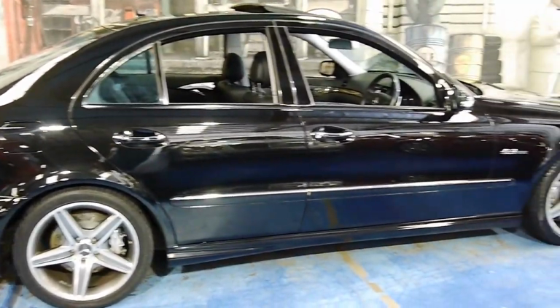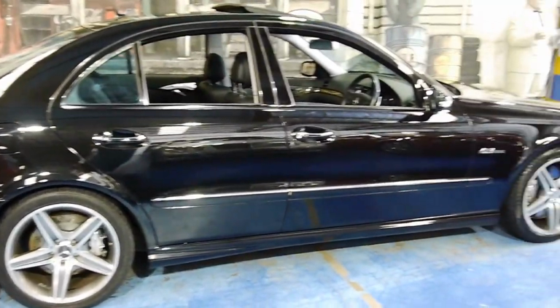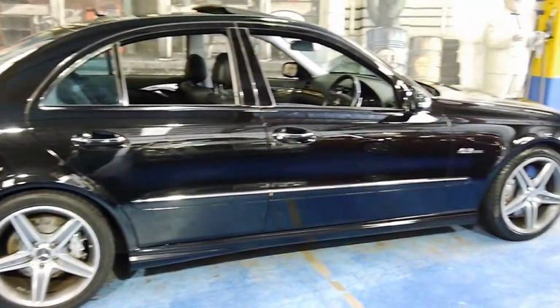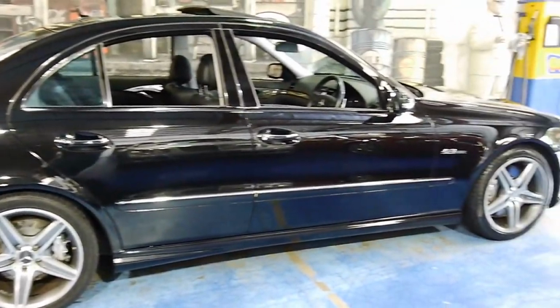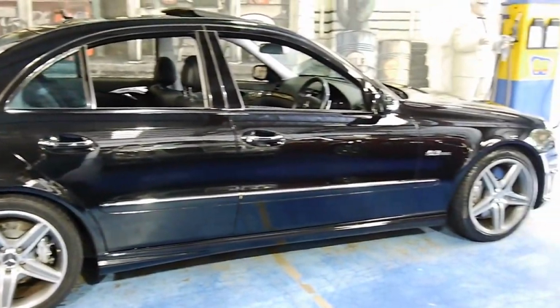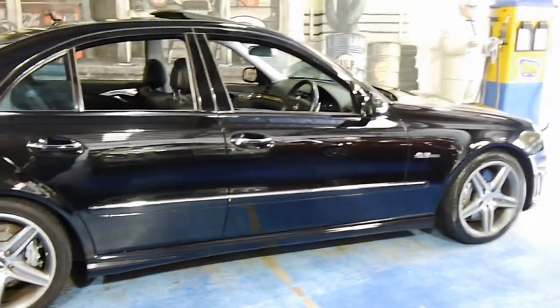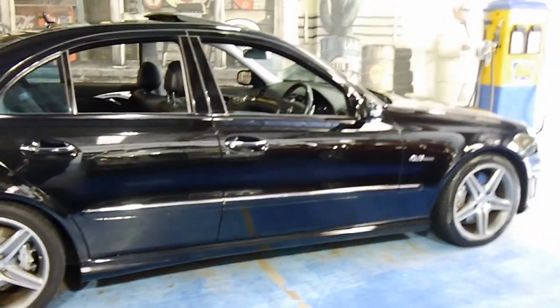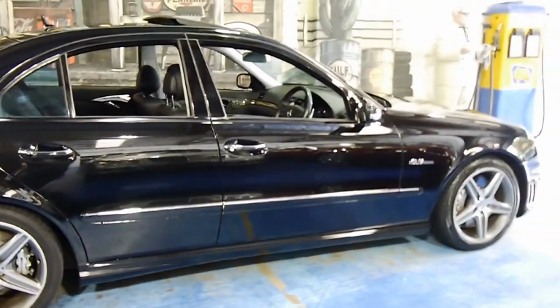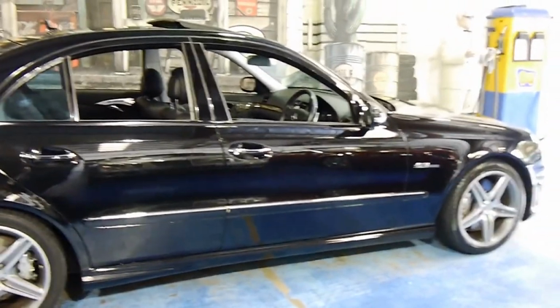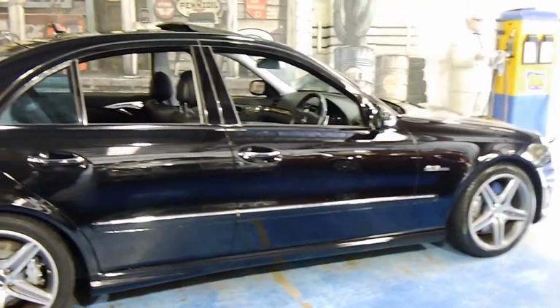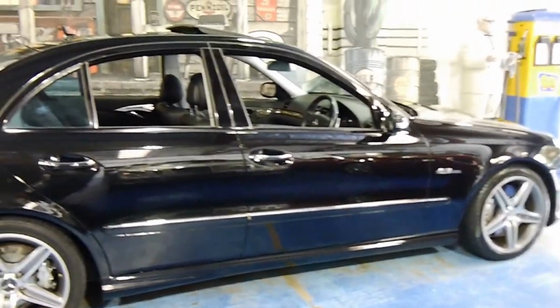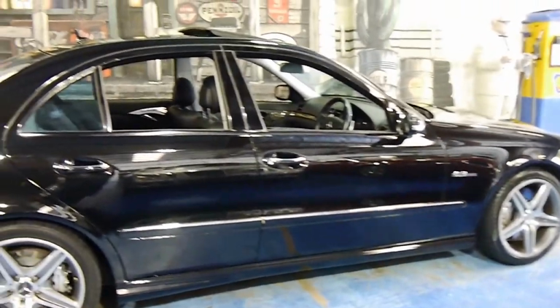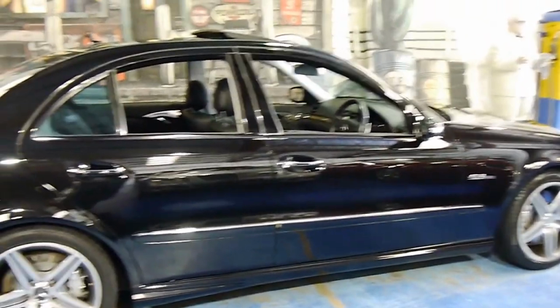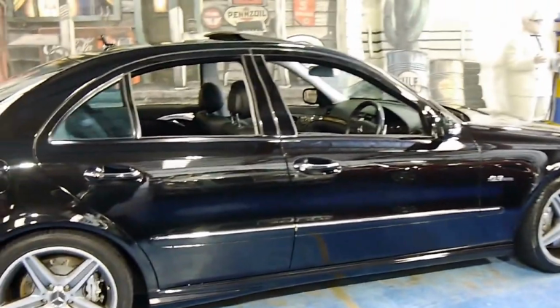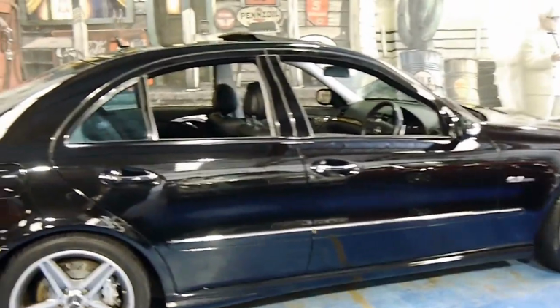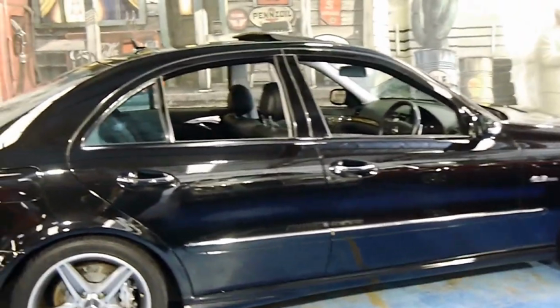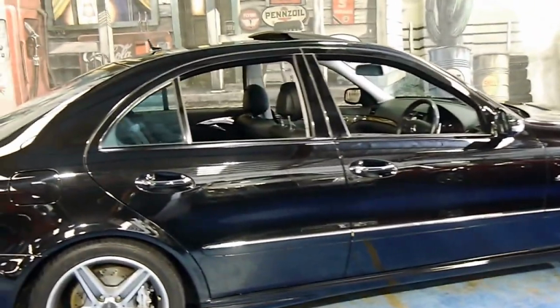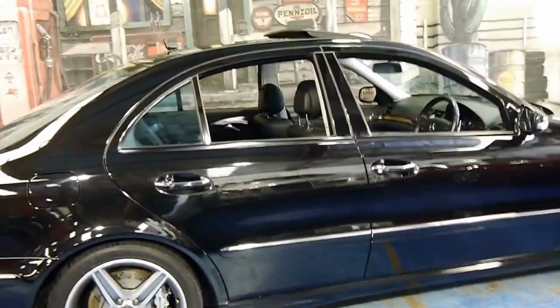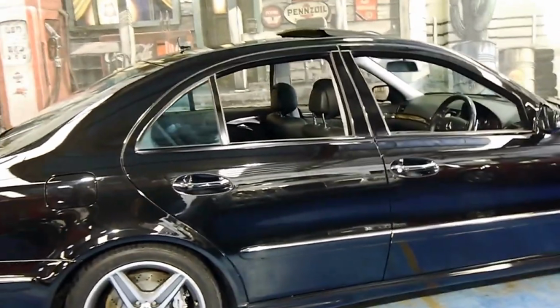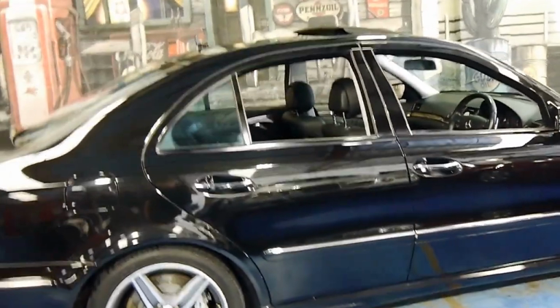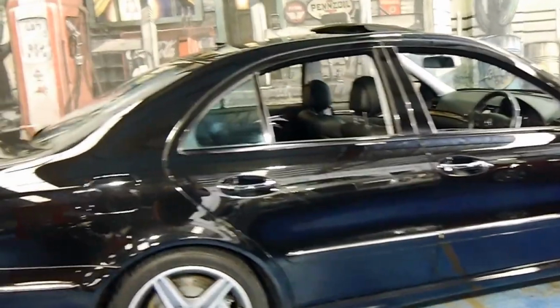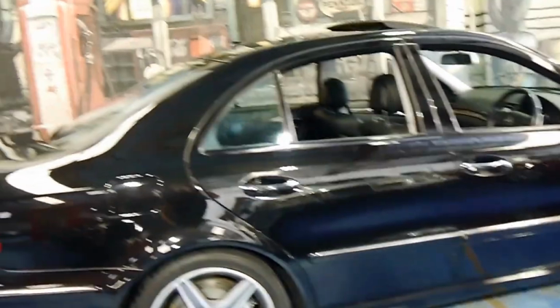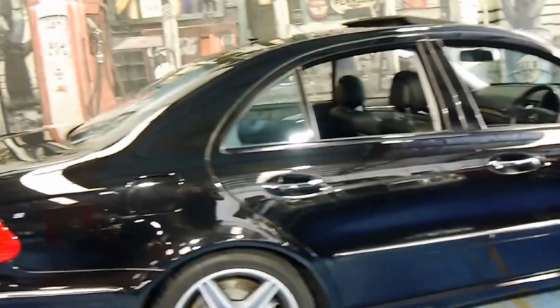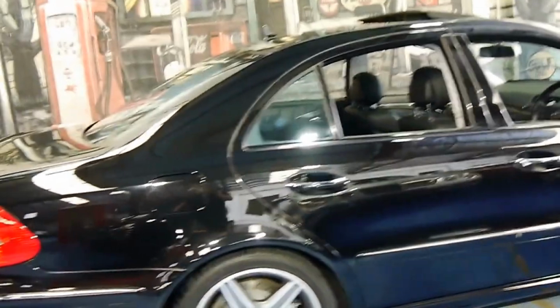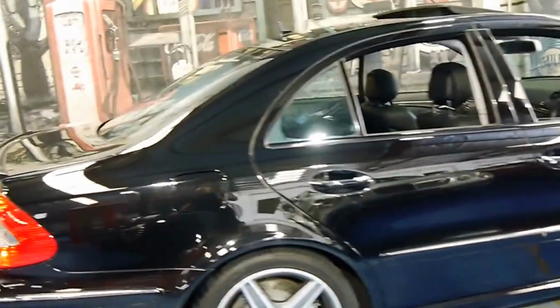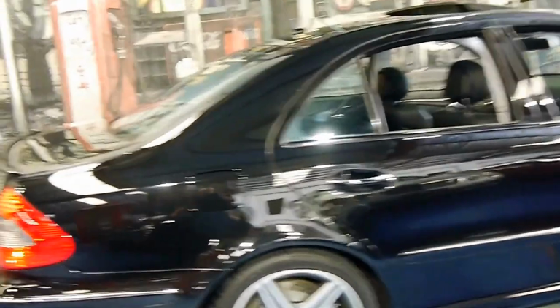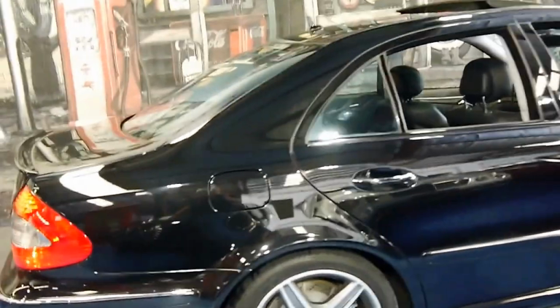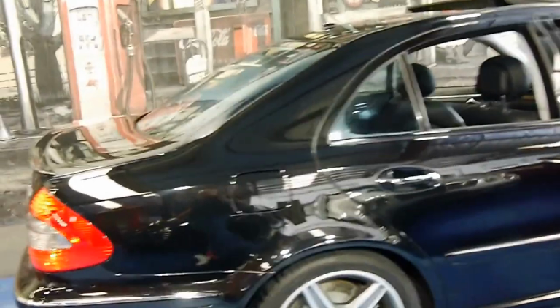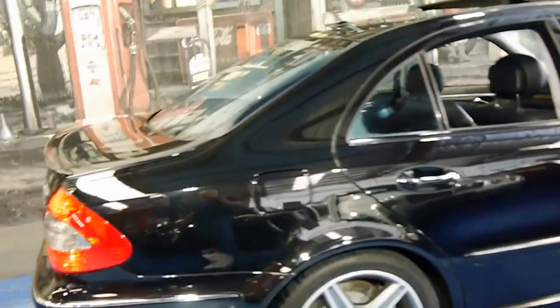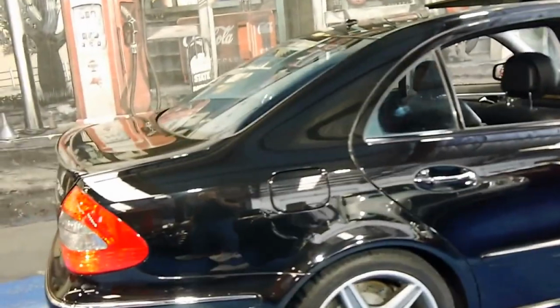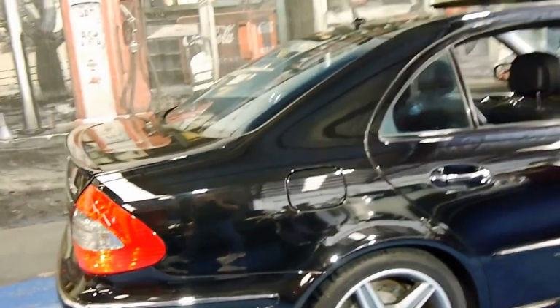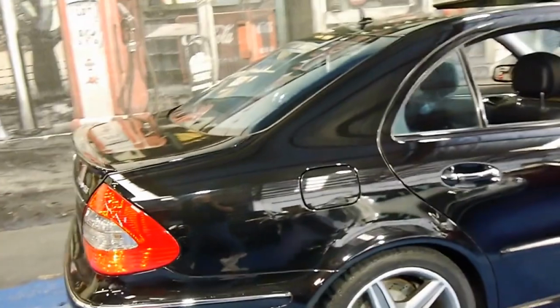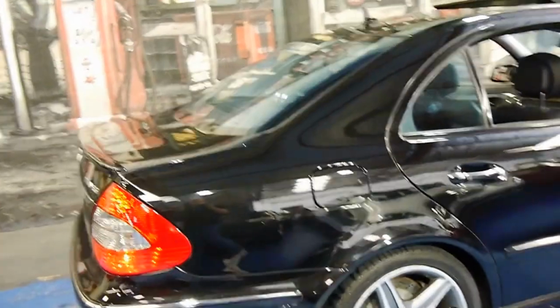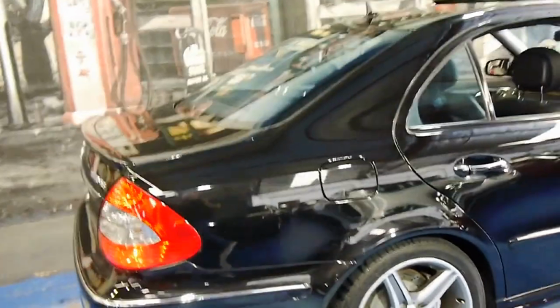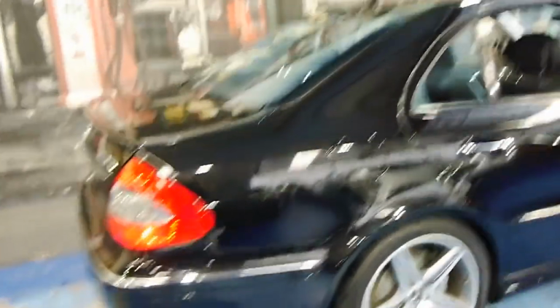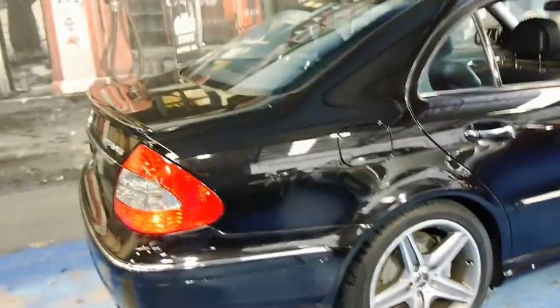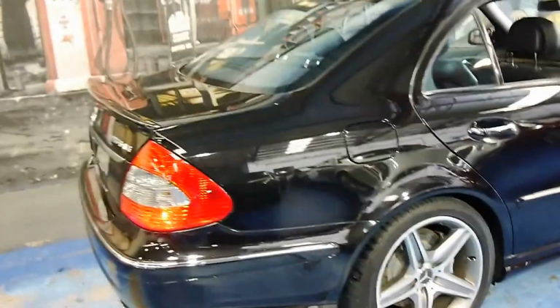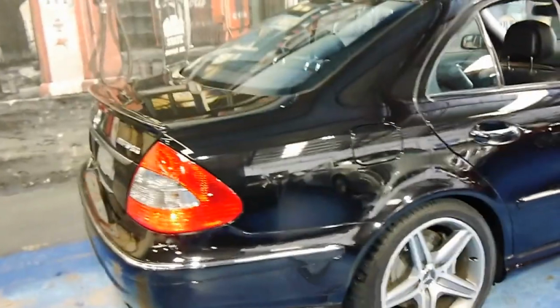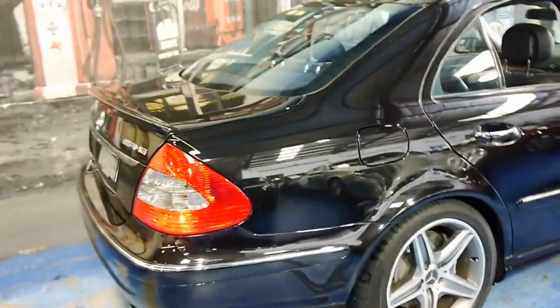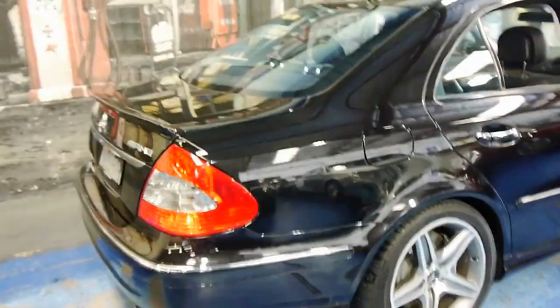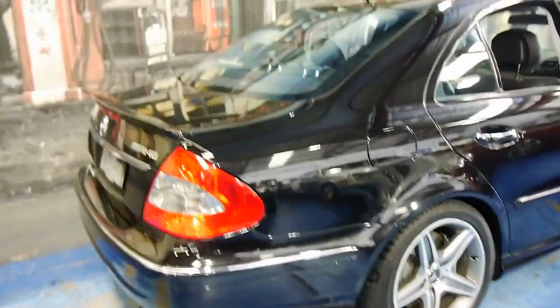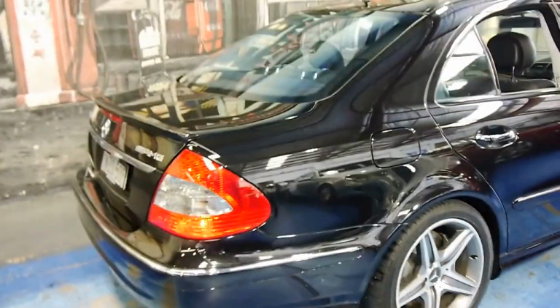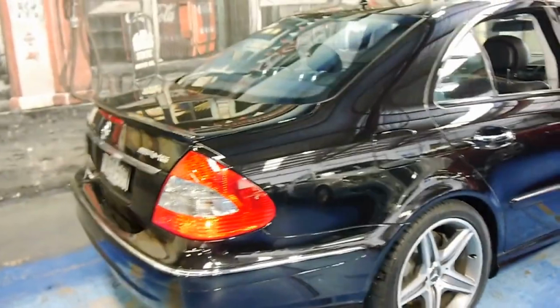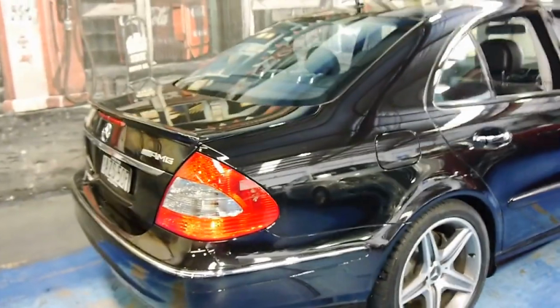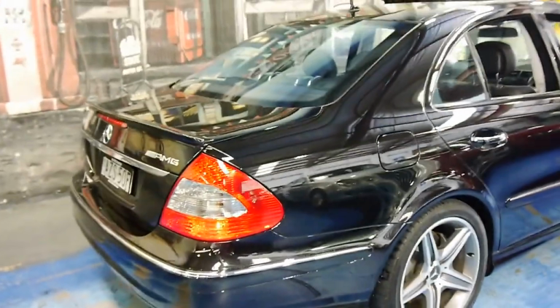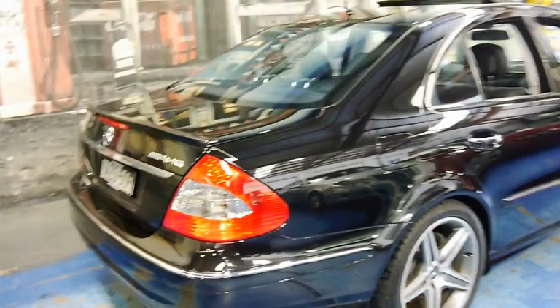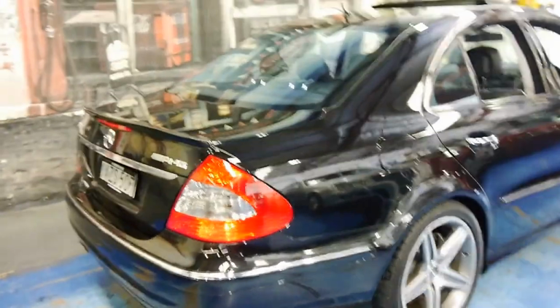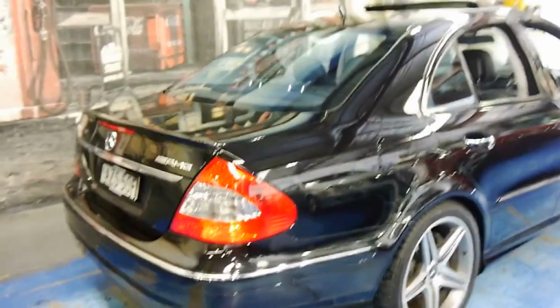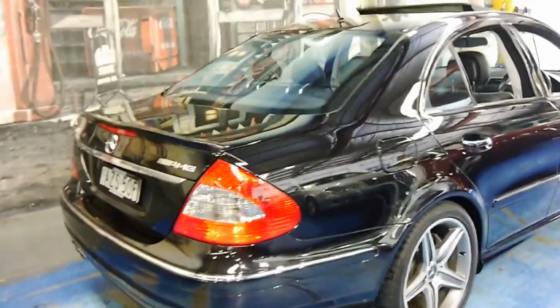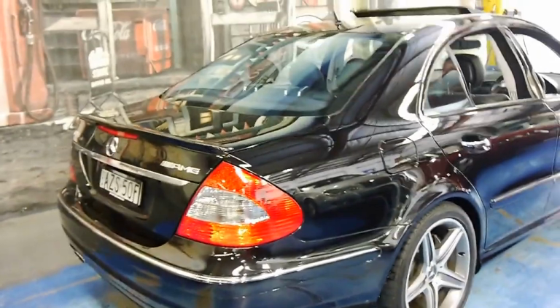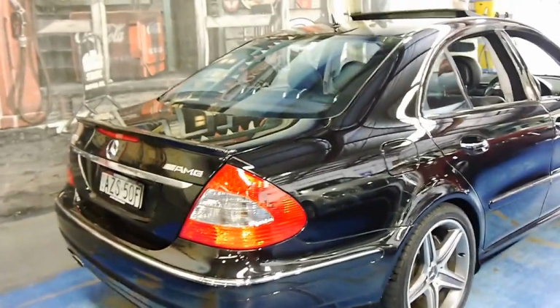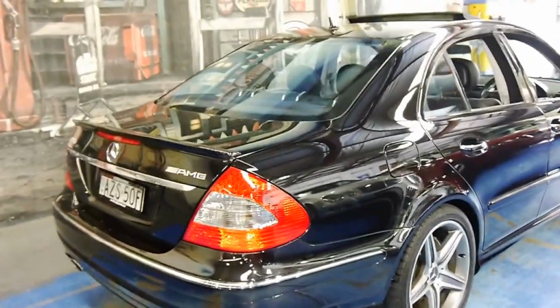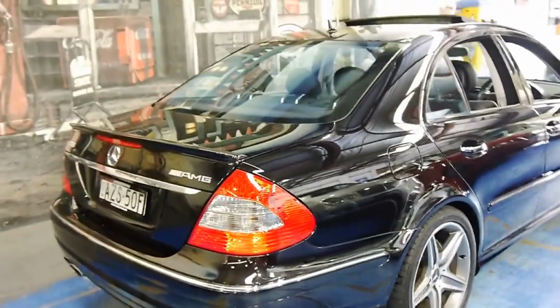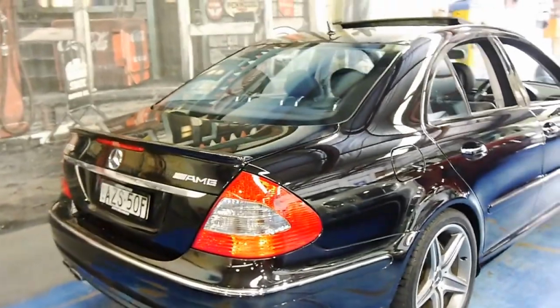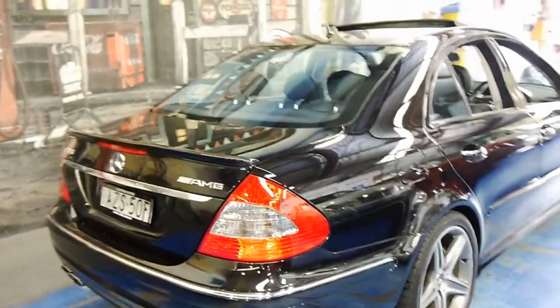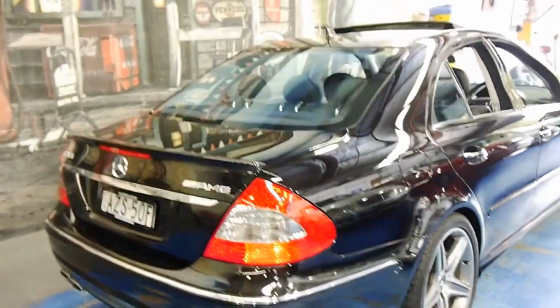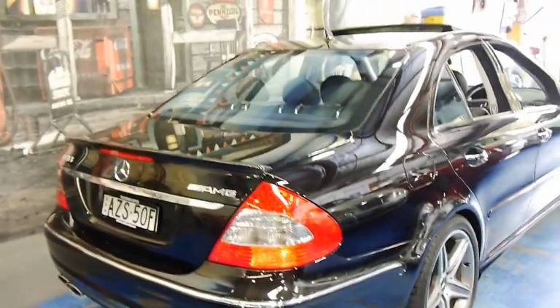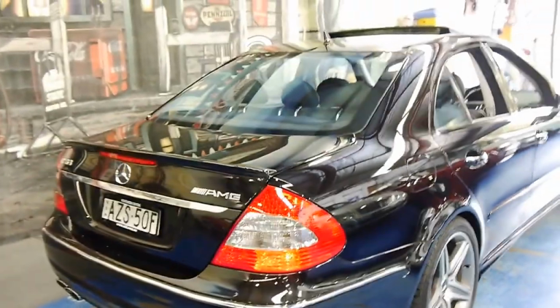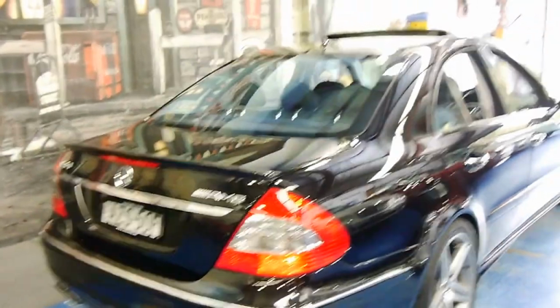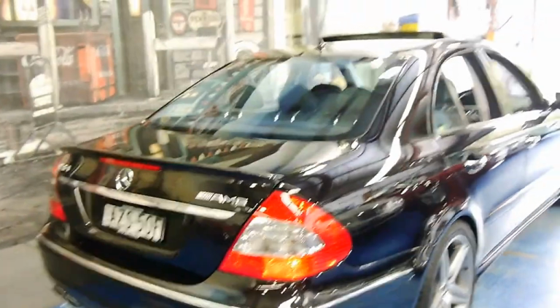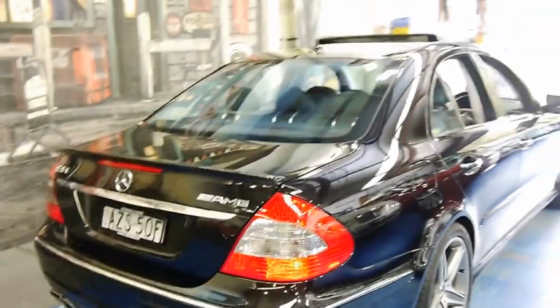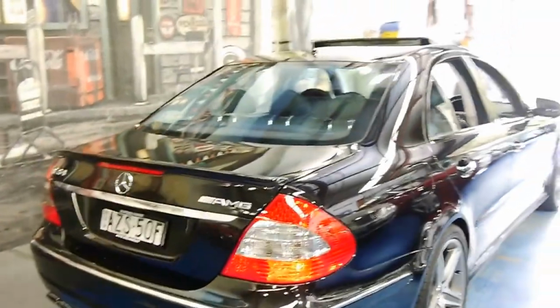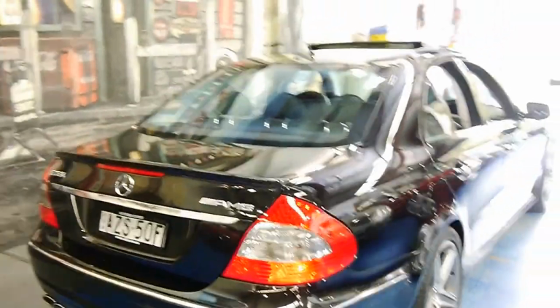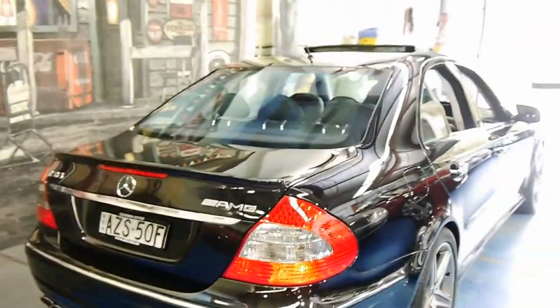It's finished in Obsidian. We've got the quad exhaust pipes, all the AMG badging. This is an official AMG car.